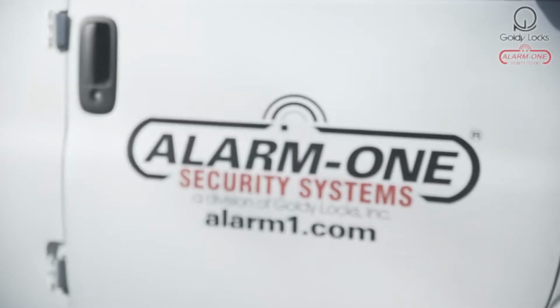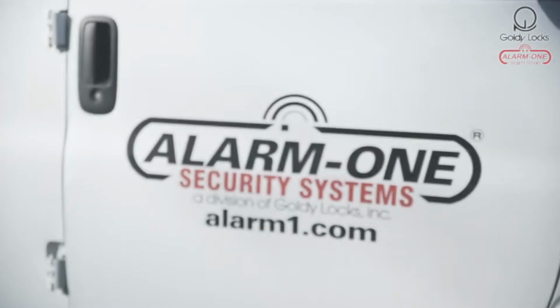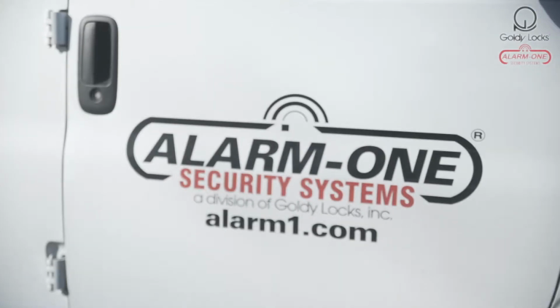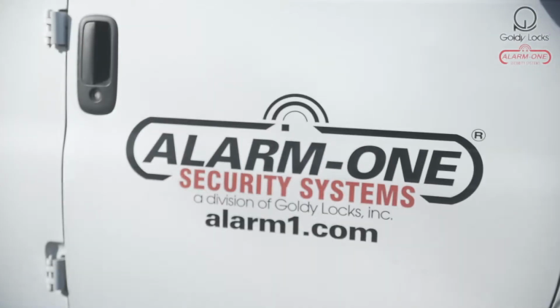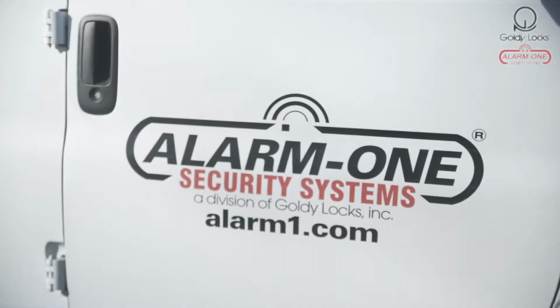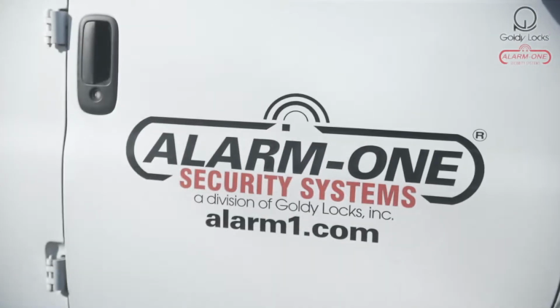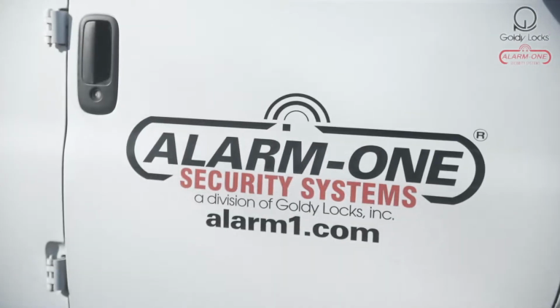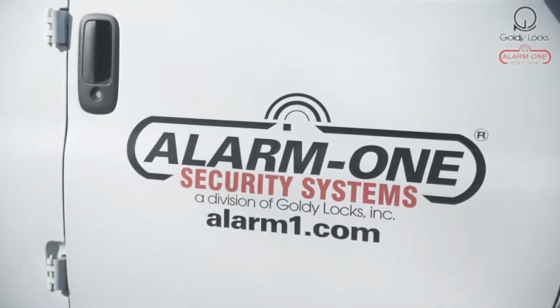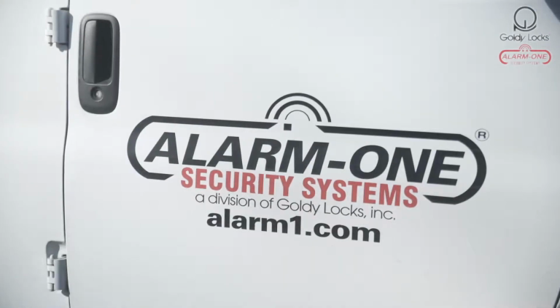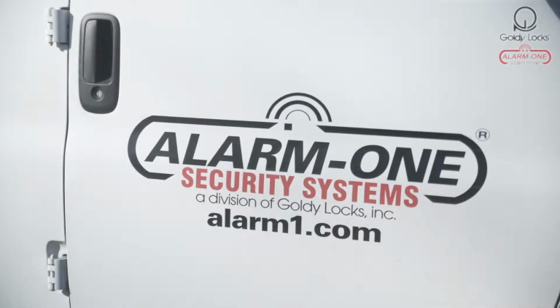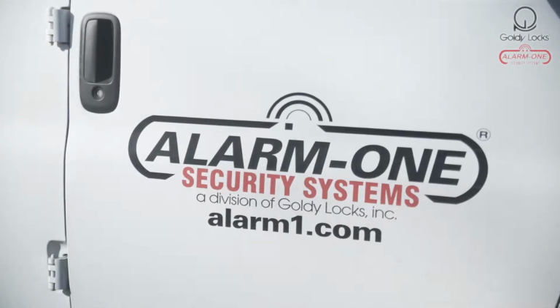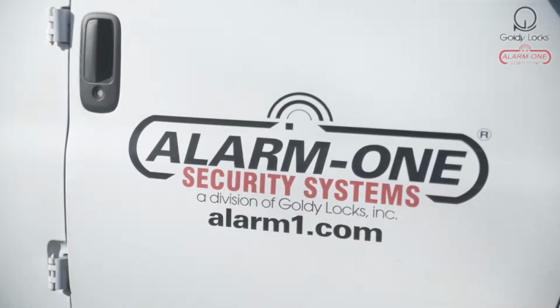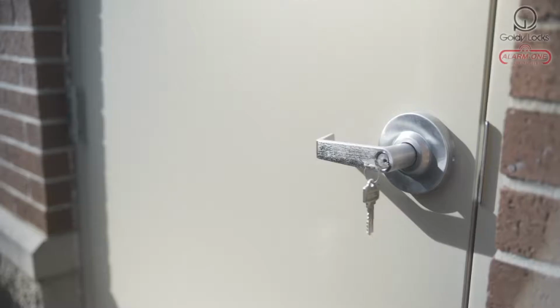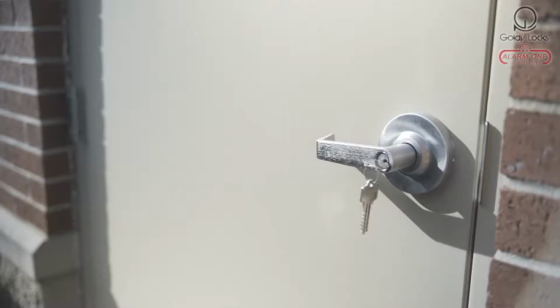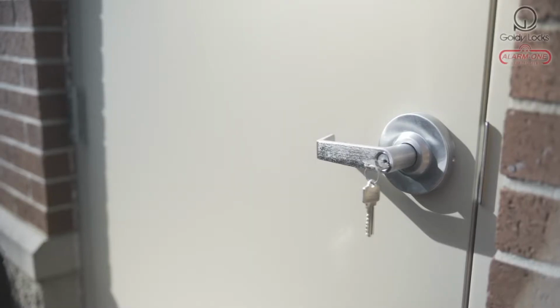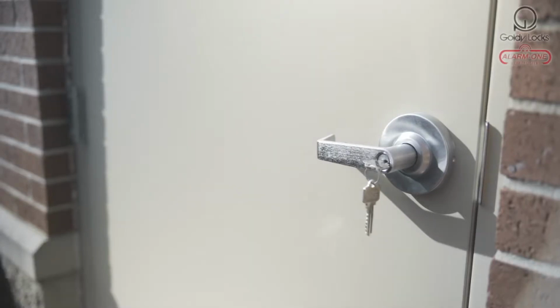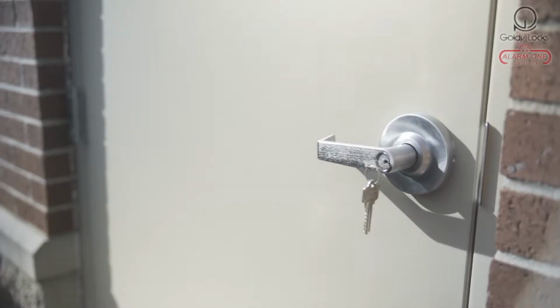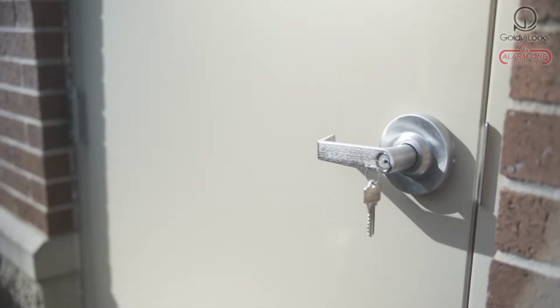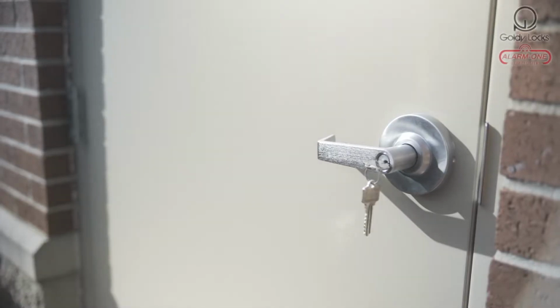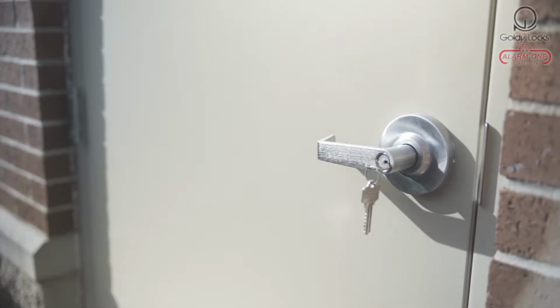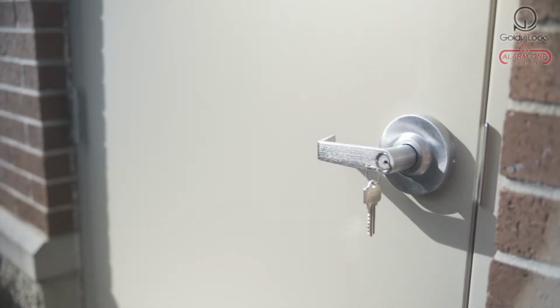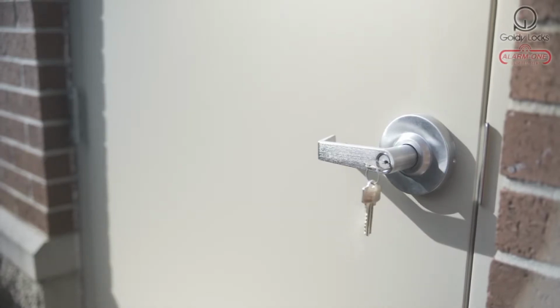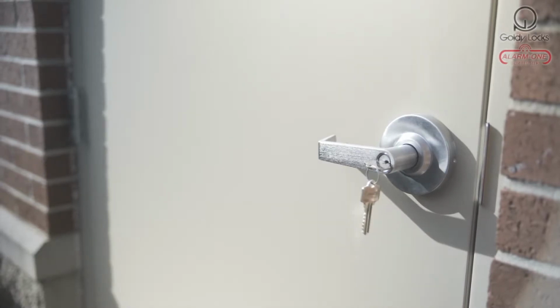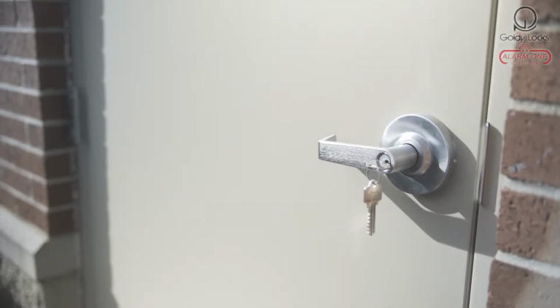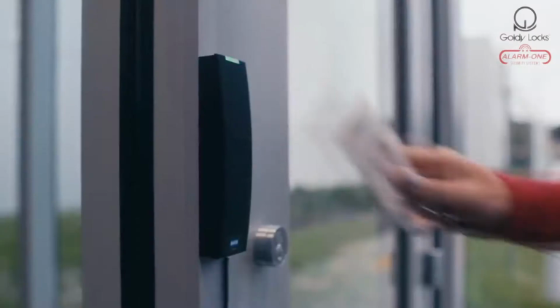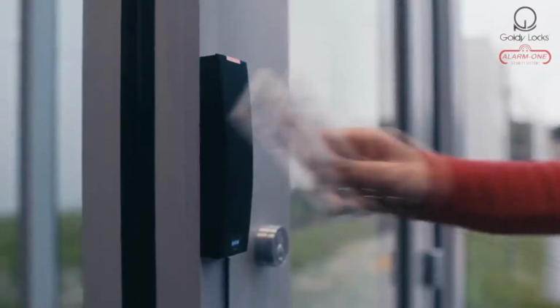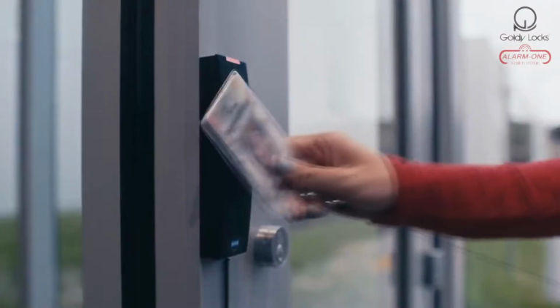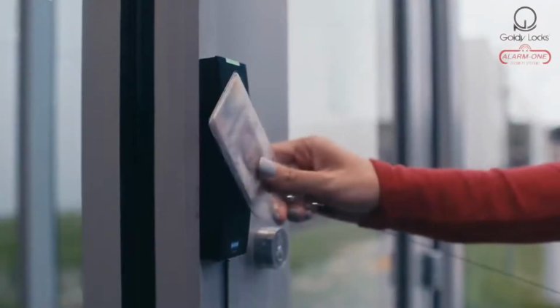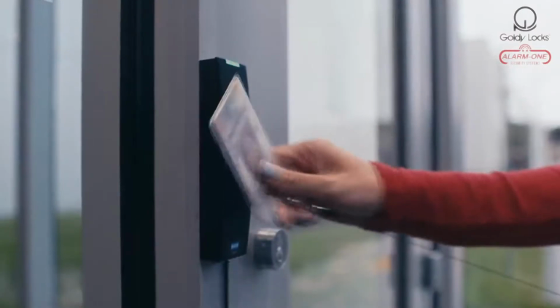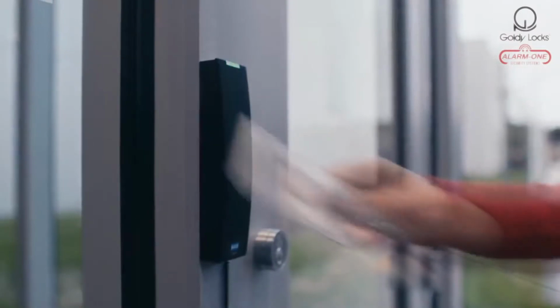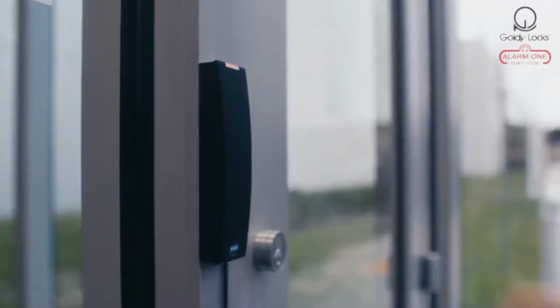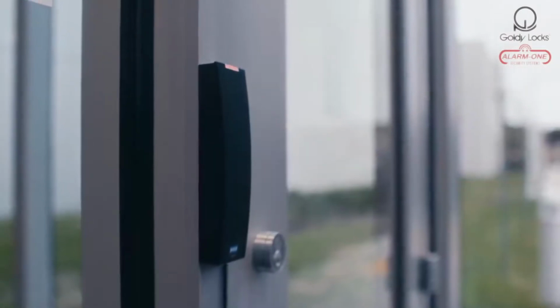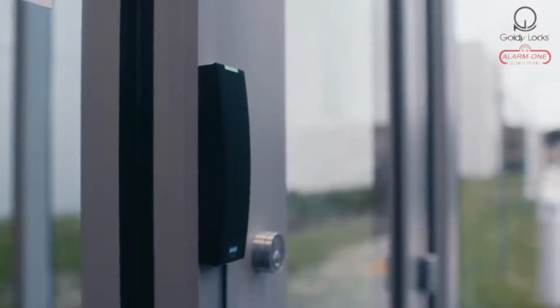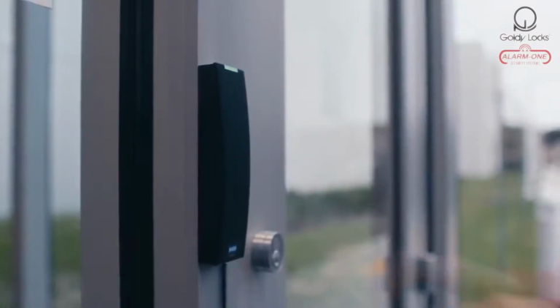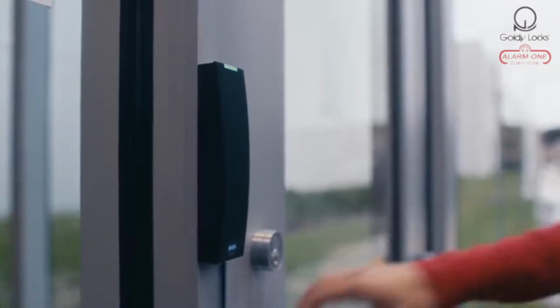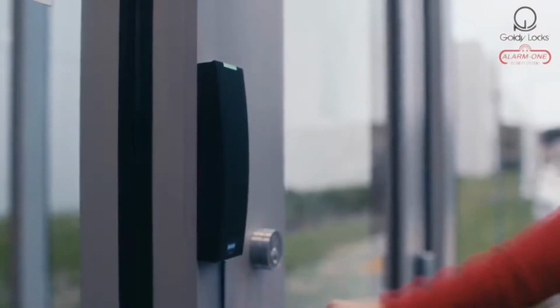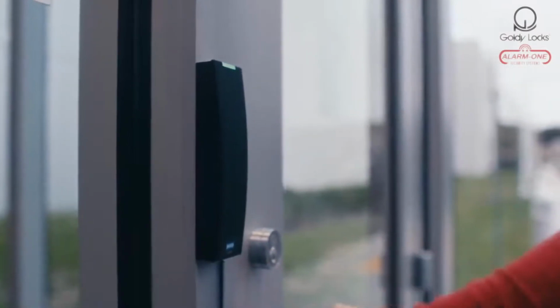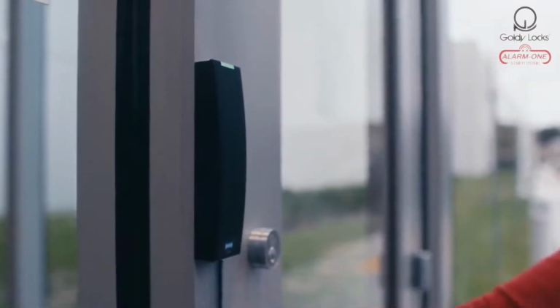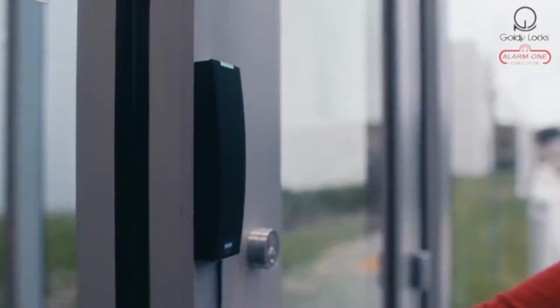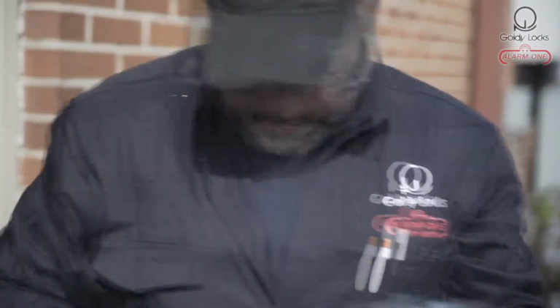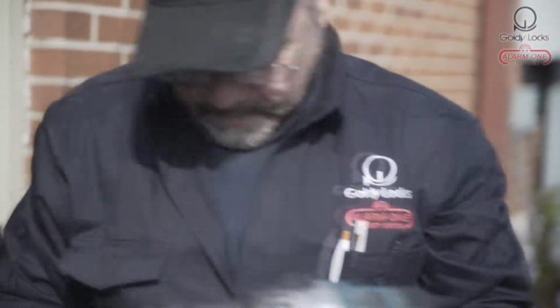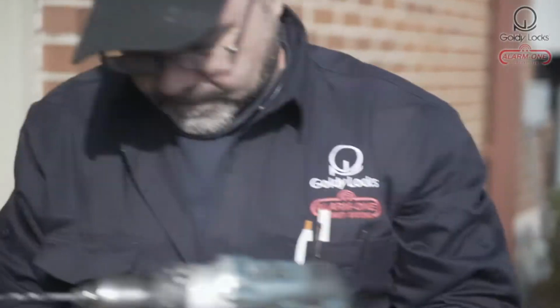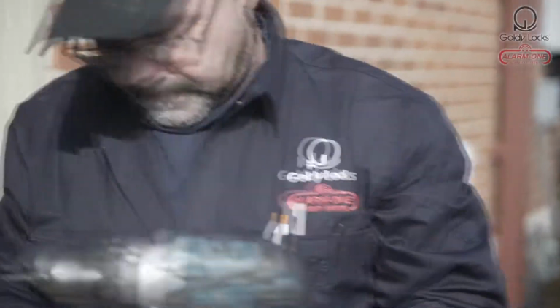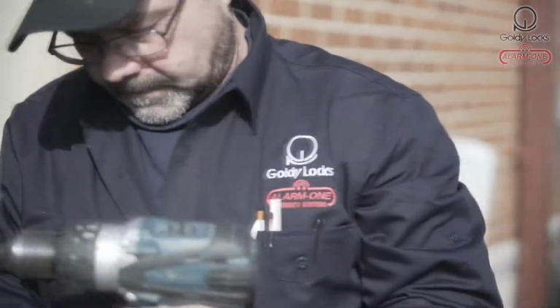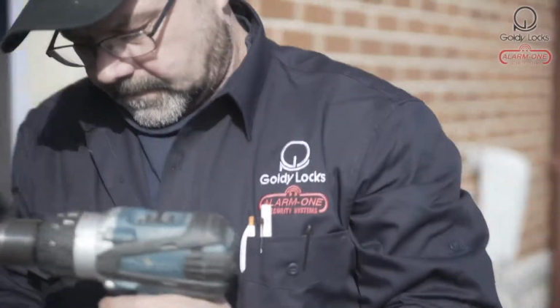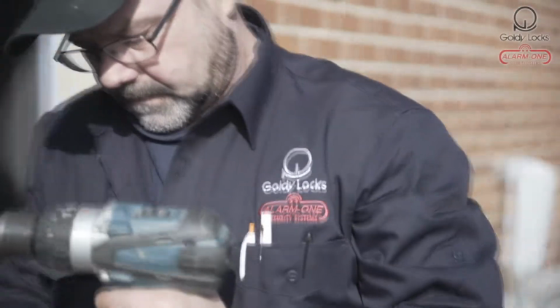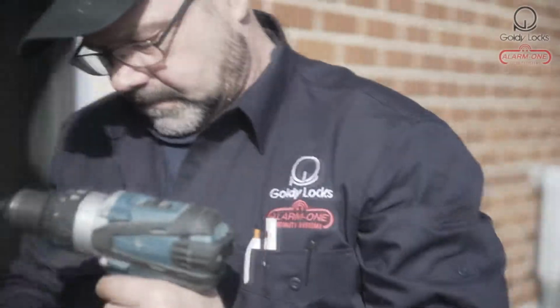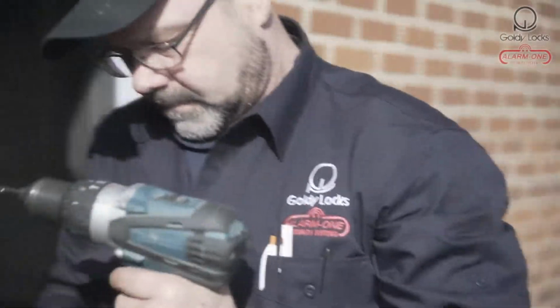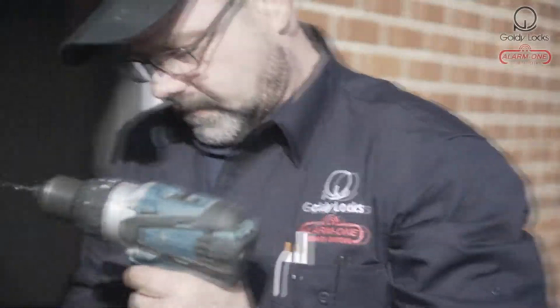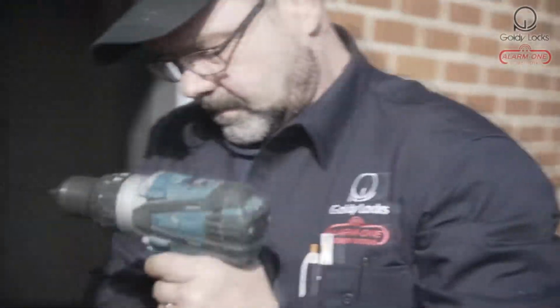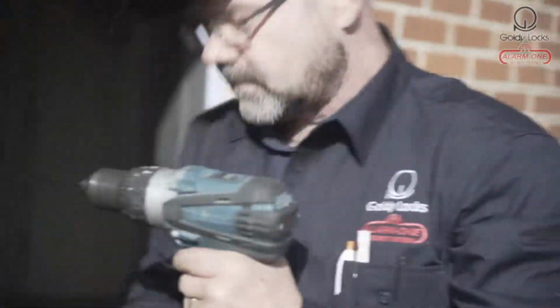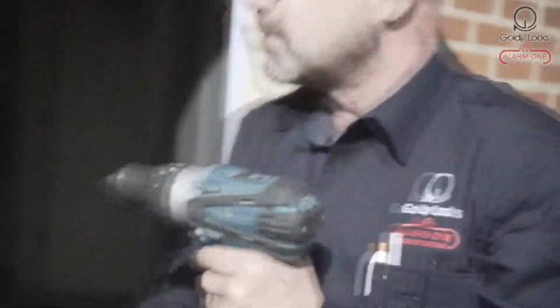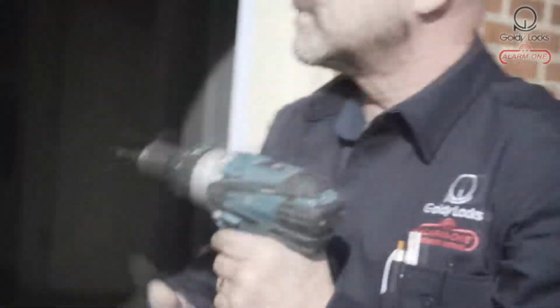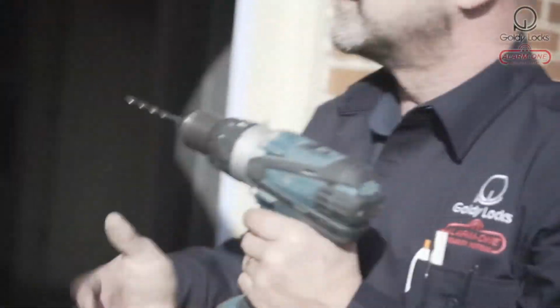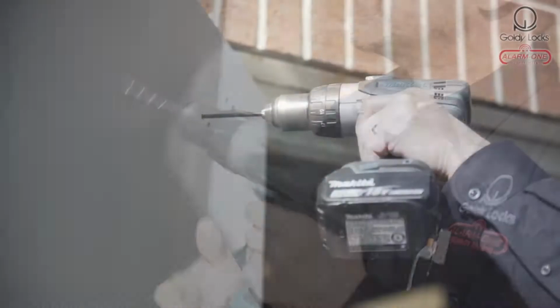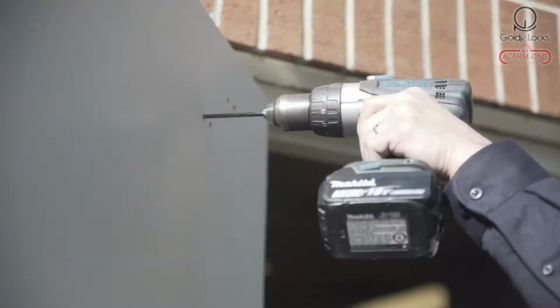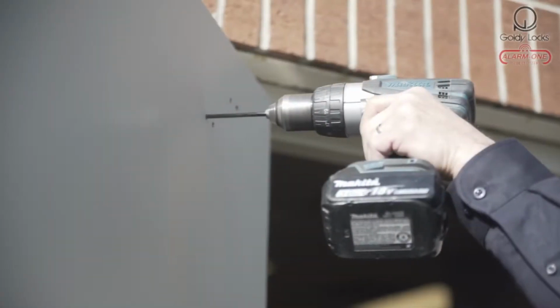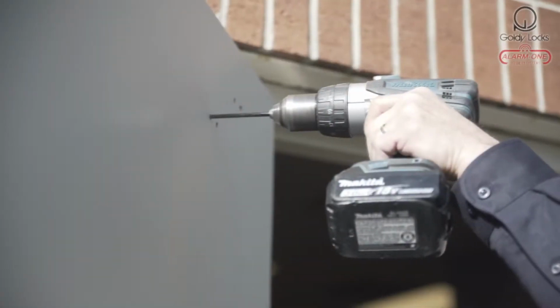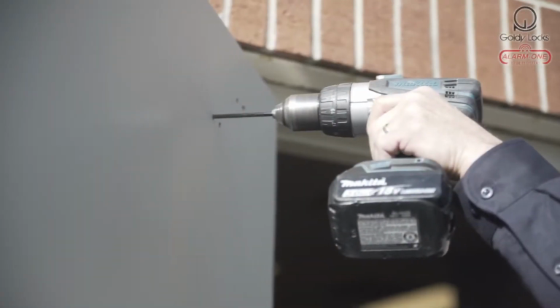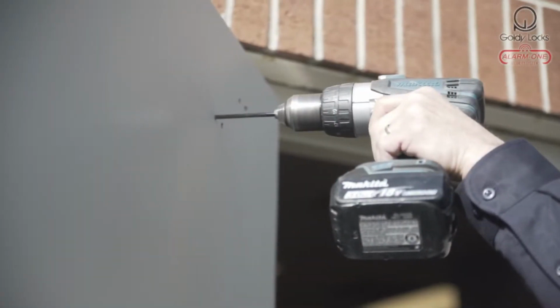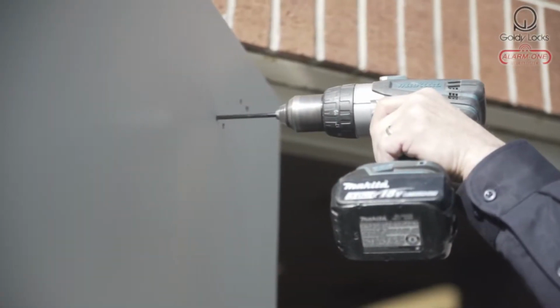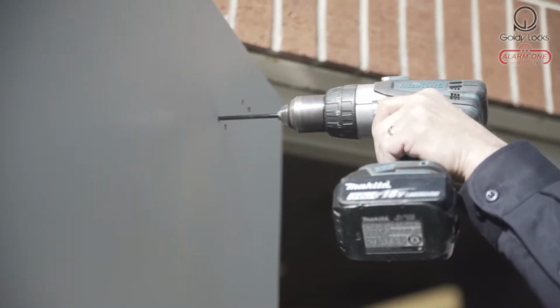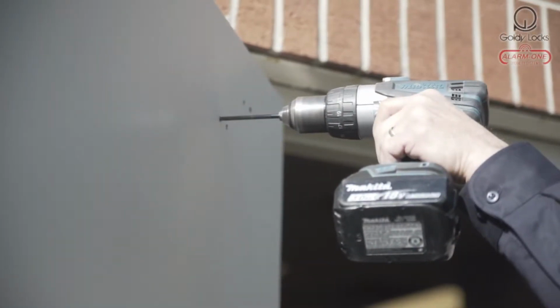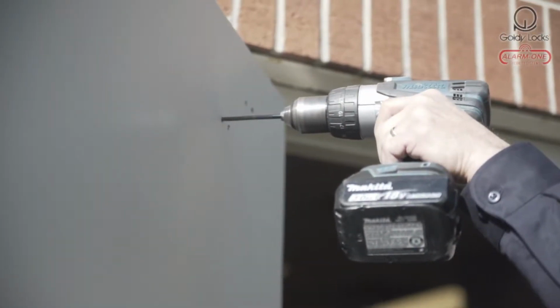Goldilocks, an established licensed provider of doors, locks, and security systems, is the first choice for all your business security needs.